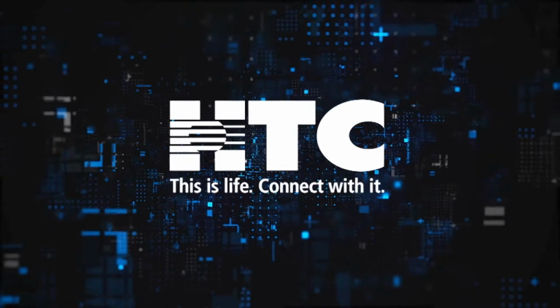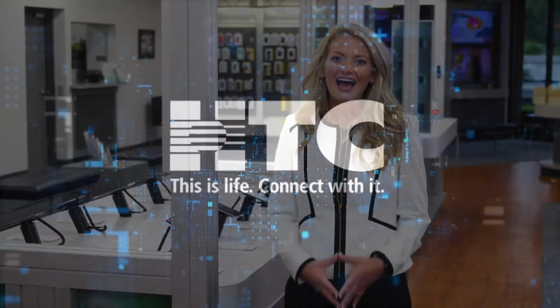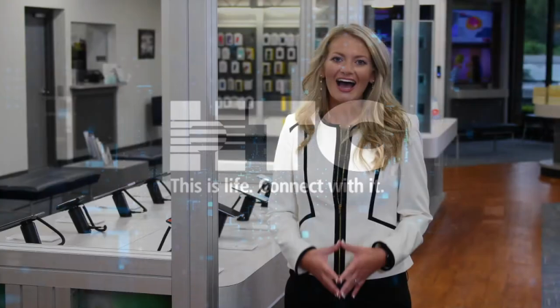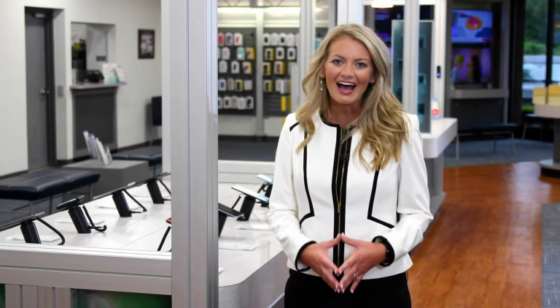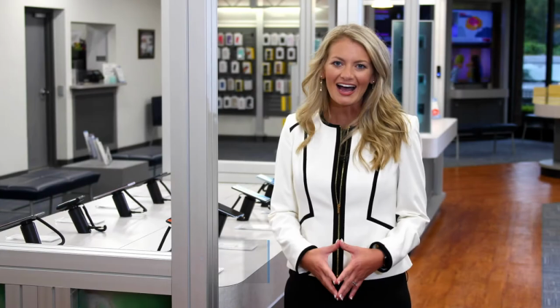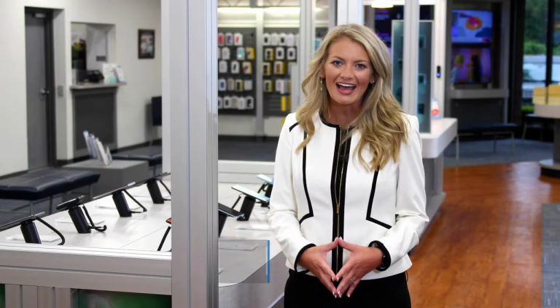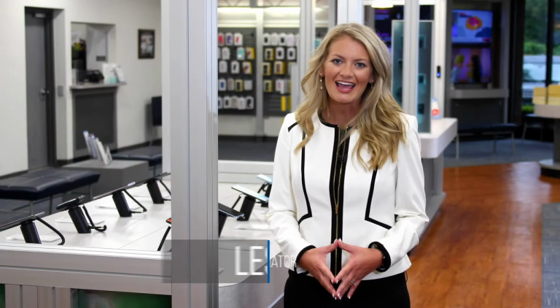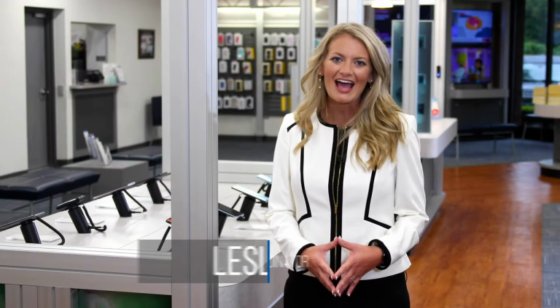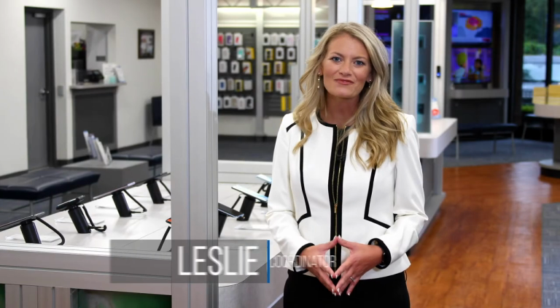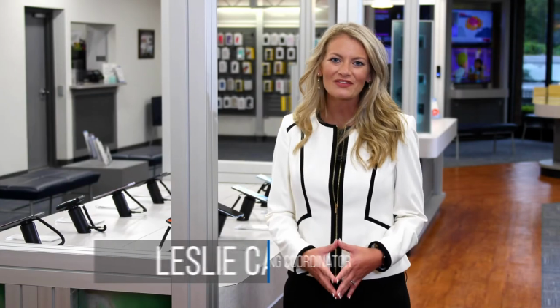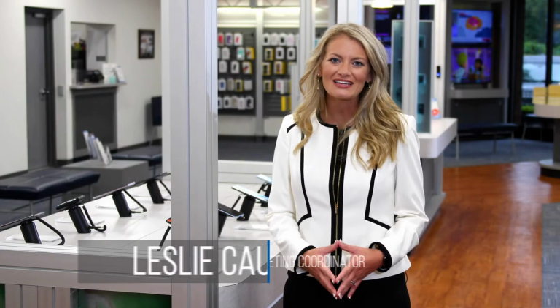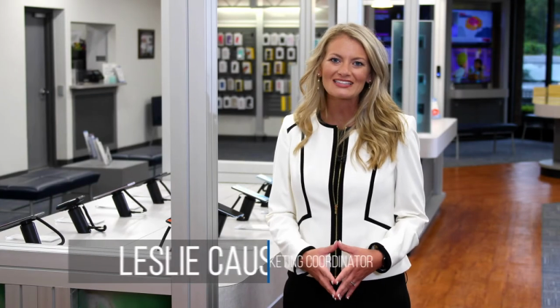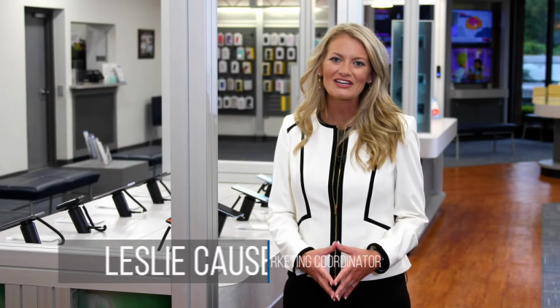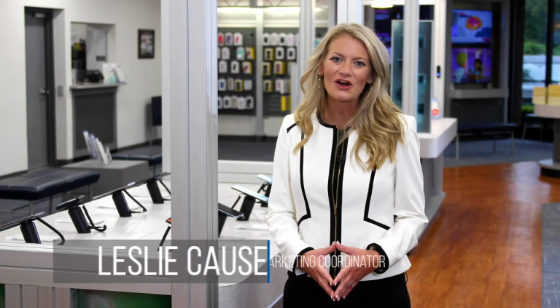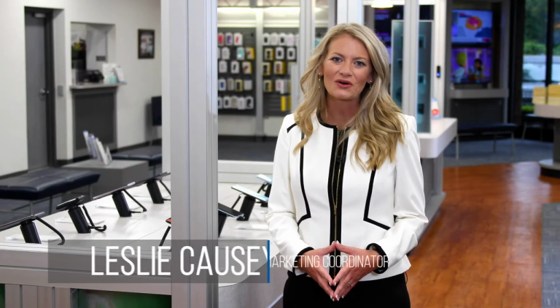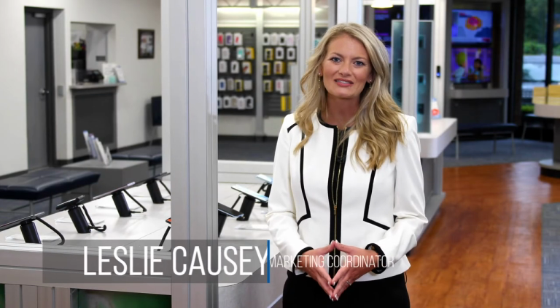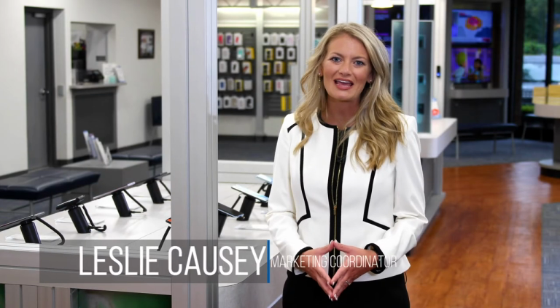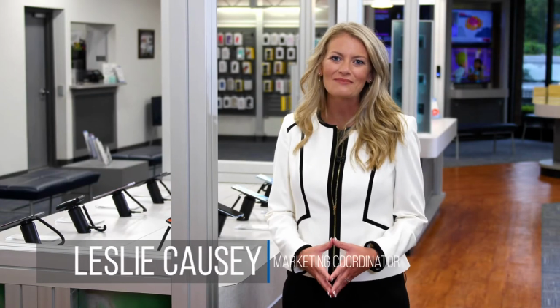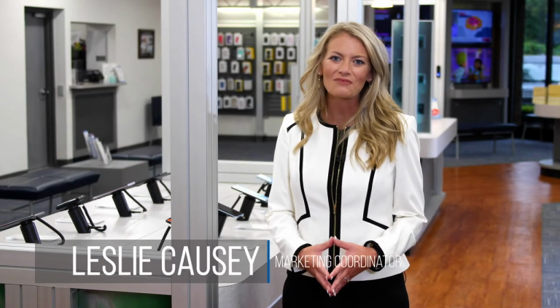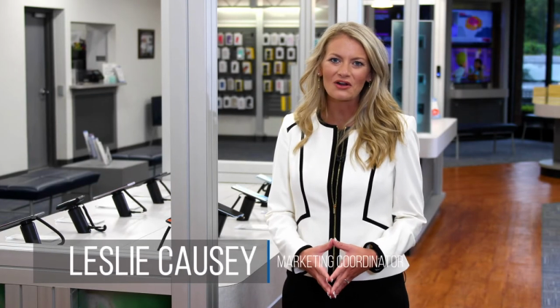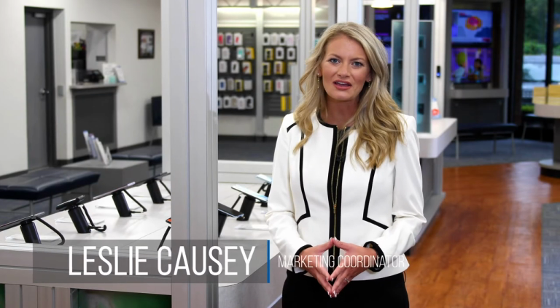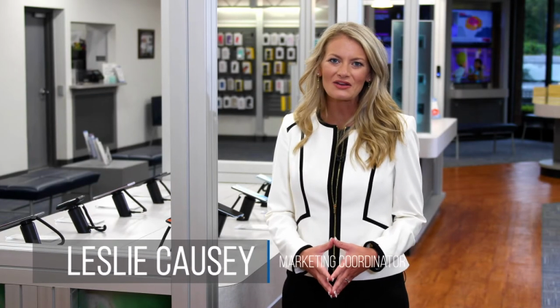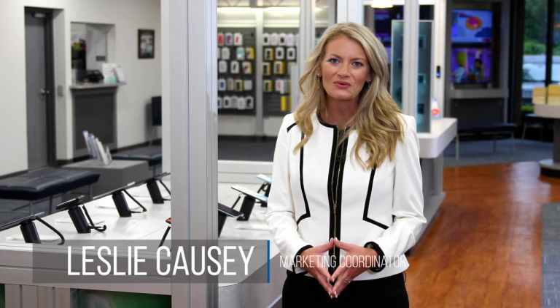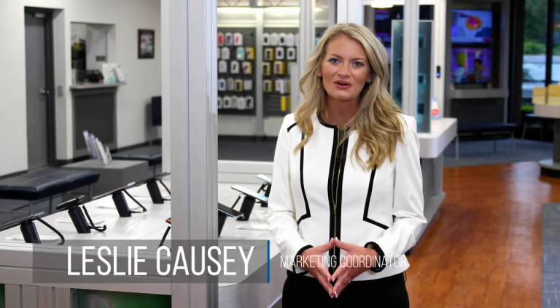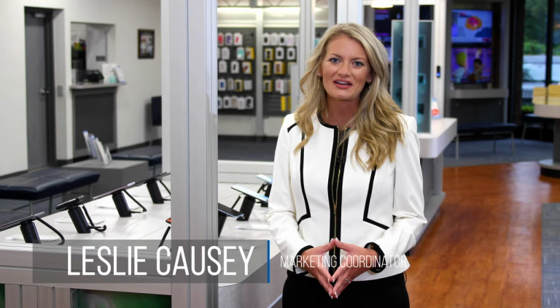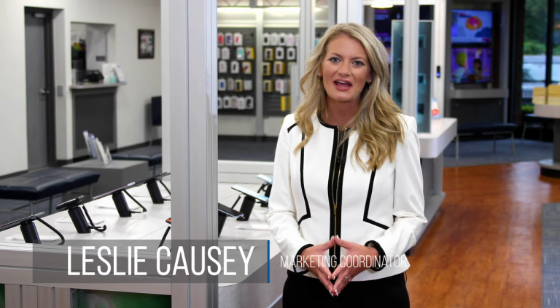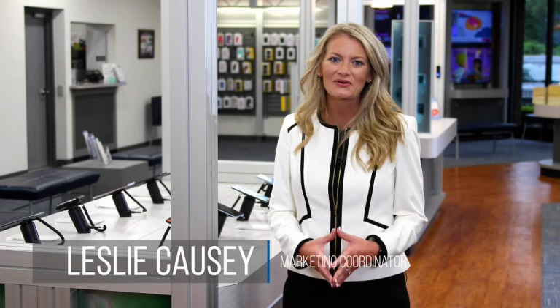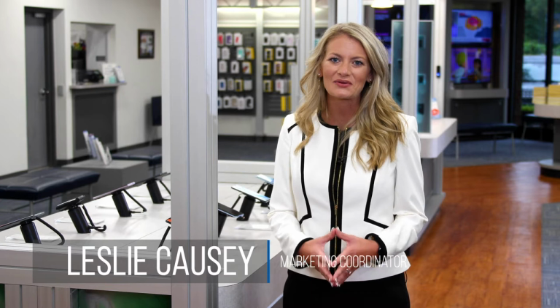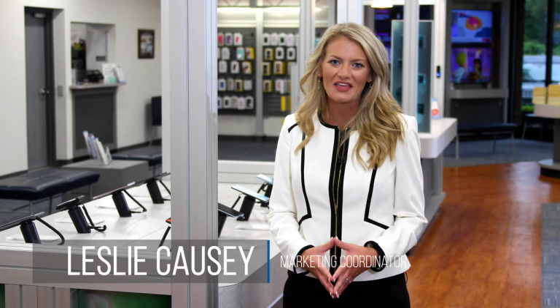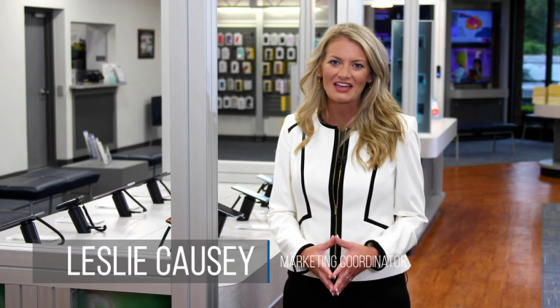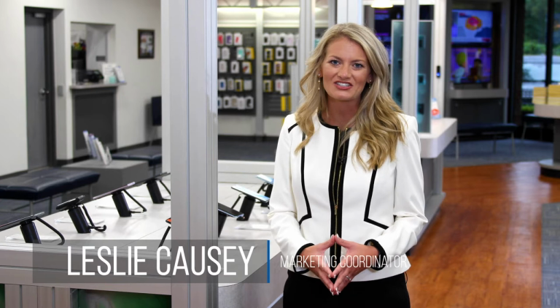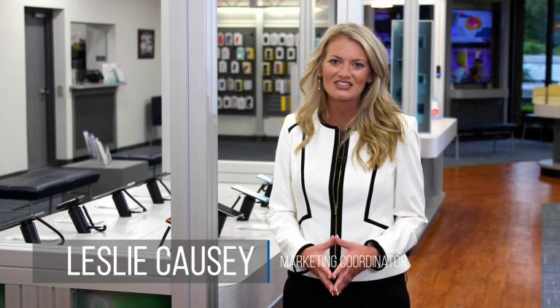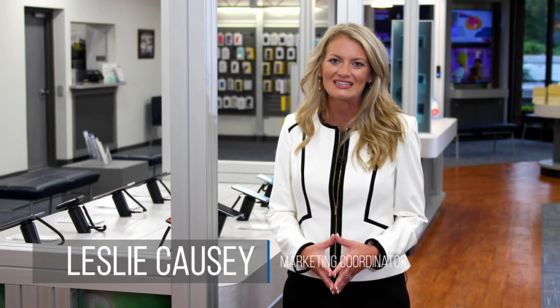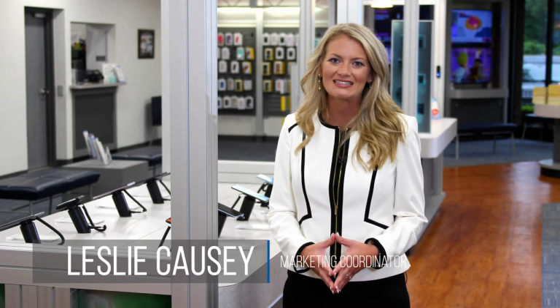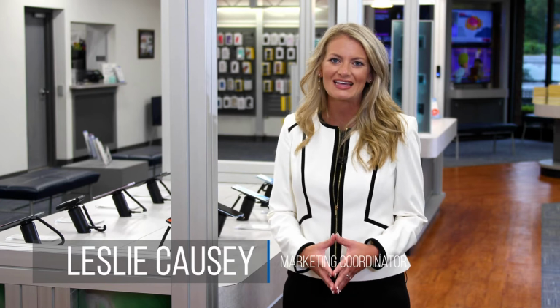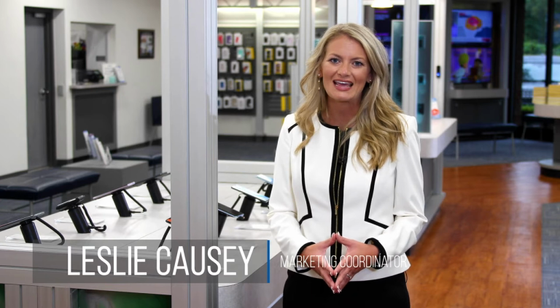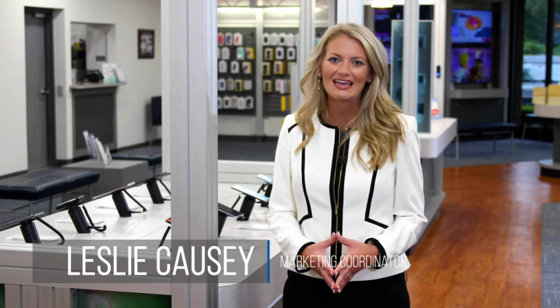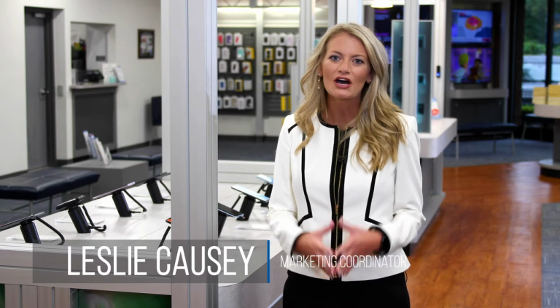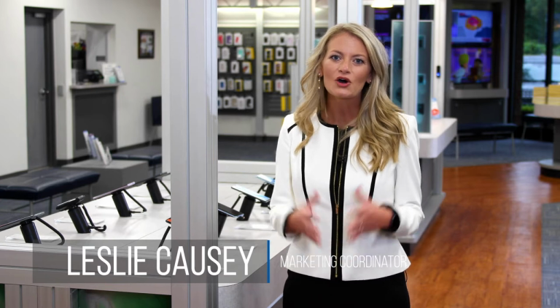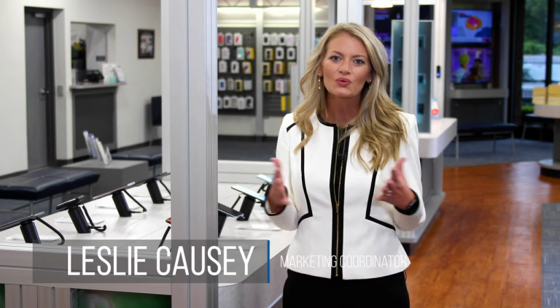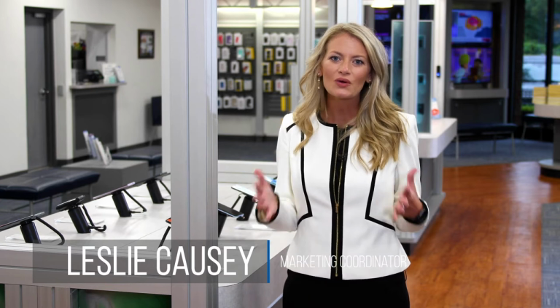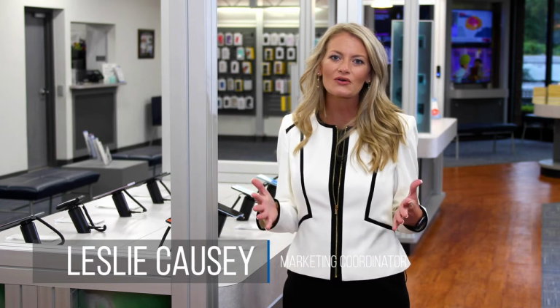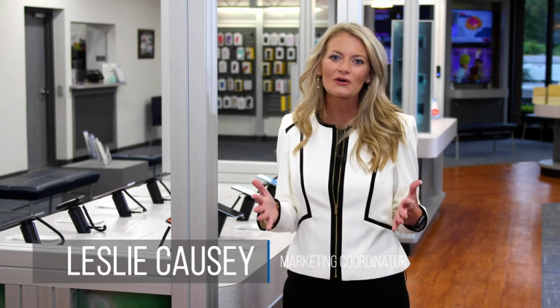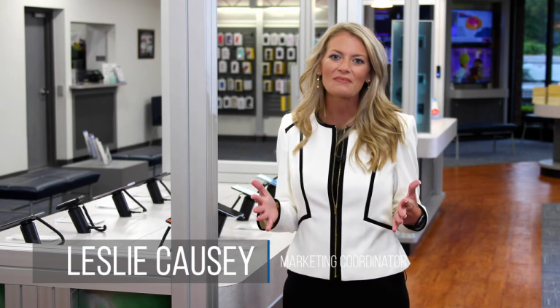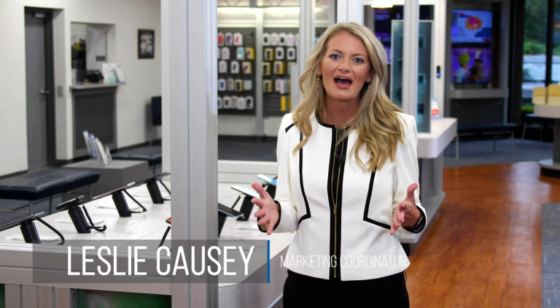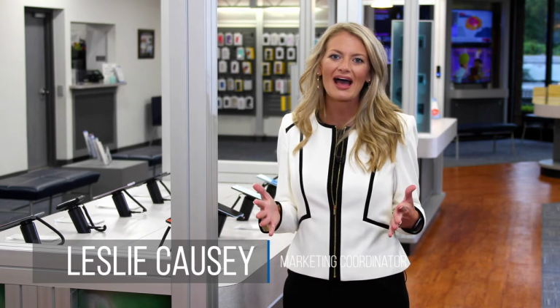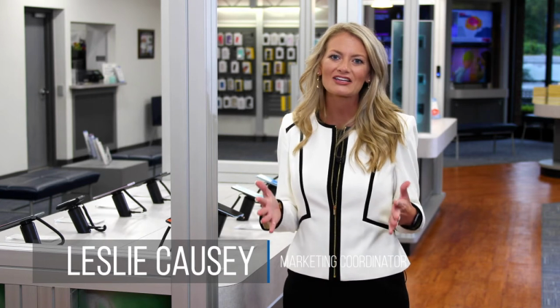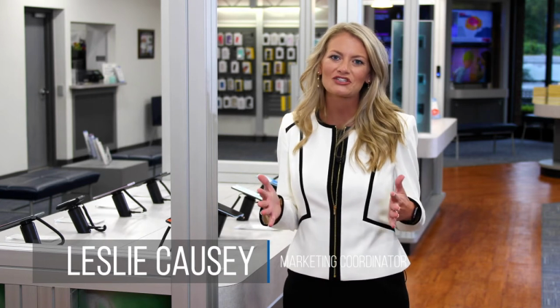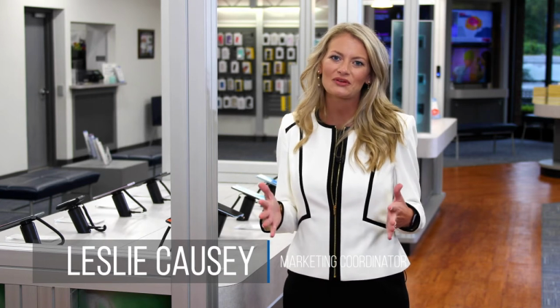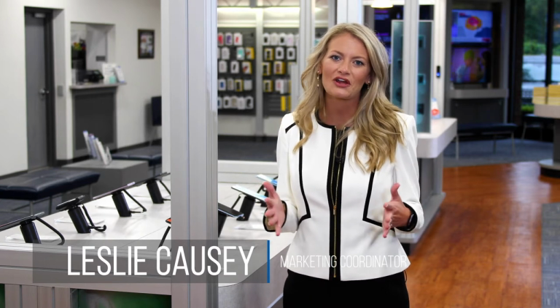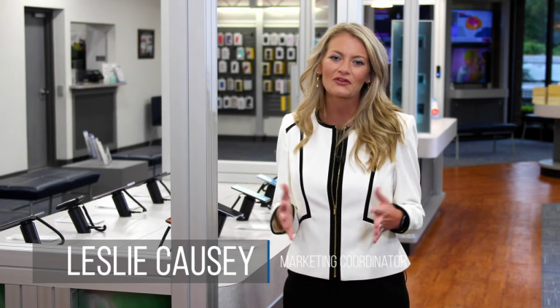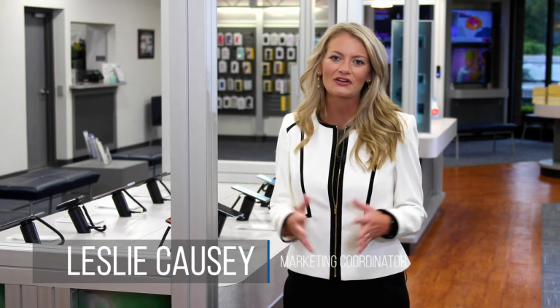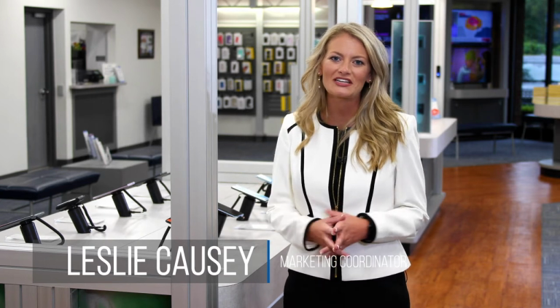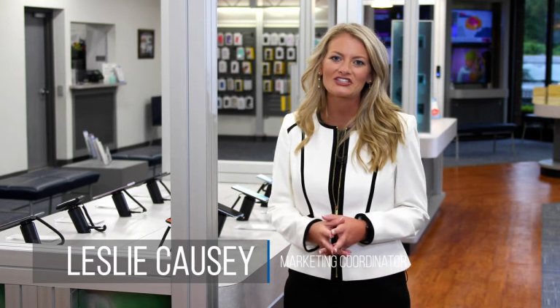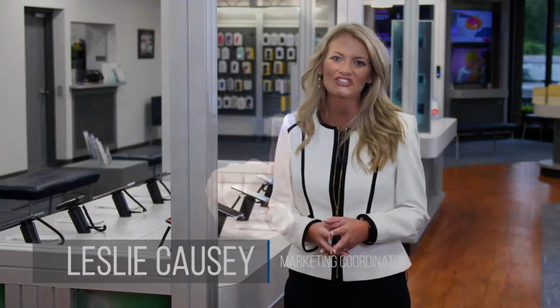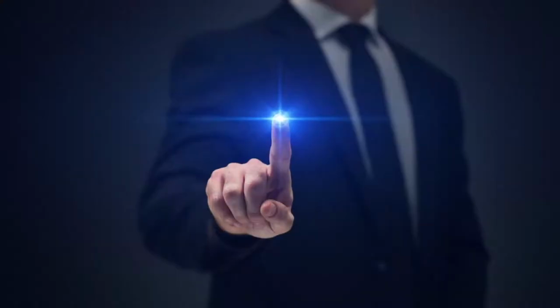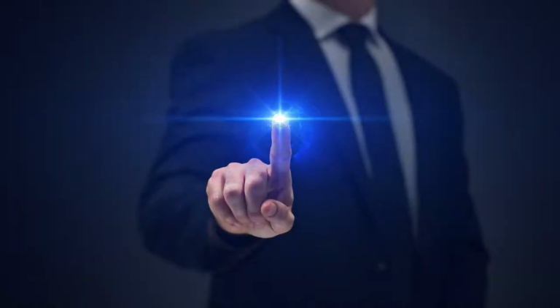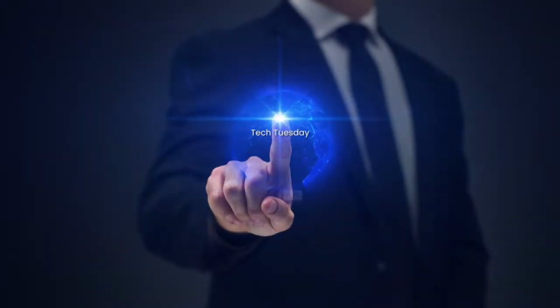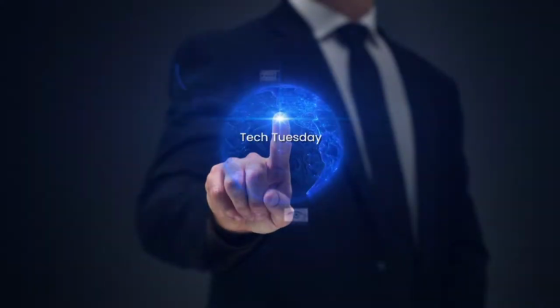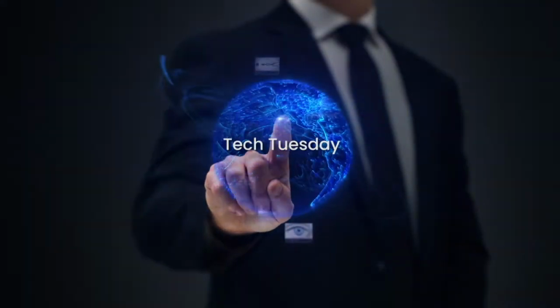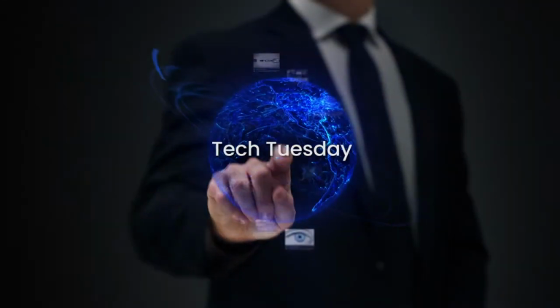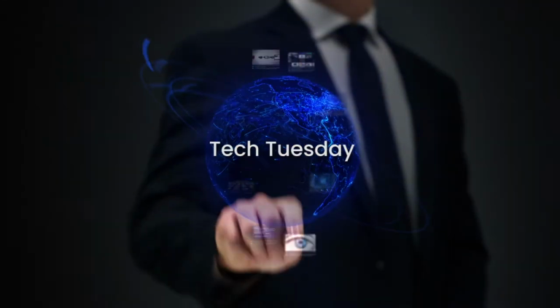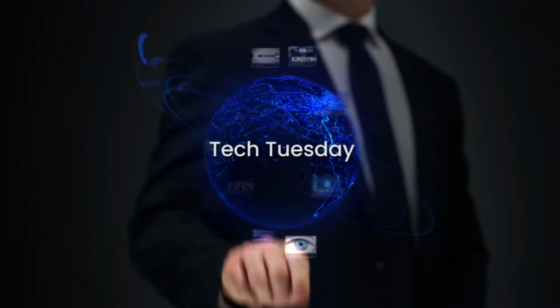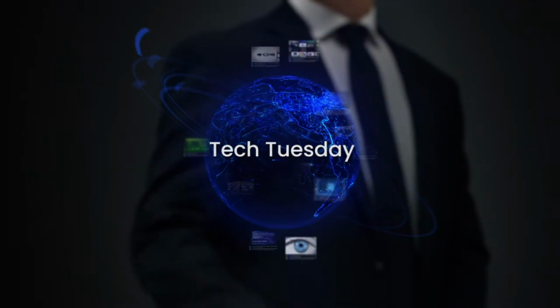Hi, I'm Leslie Causey, Marketing Coordinator with HTC. Welcome back to another edition of Tech Tuesday.